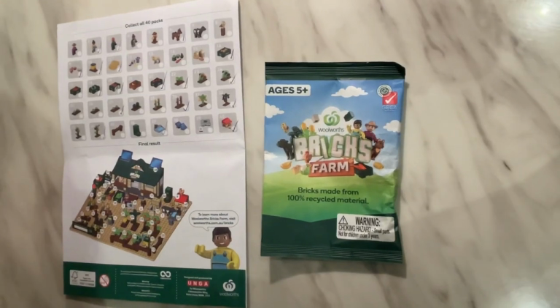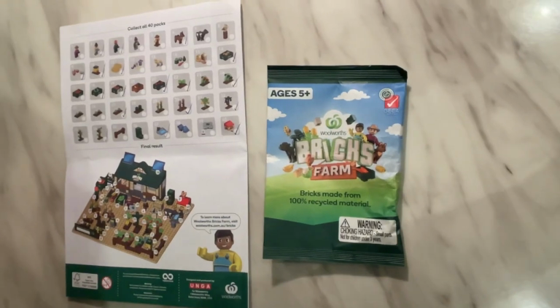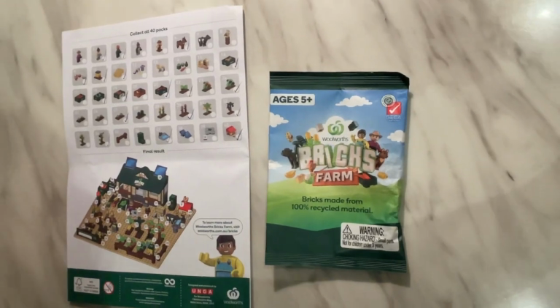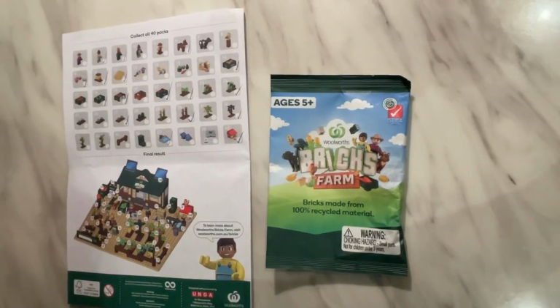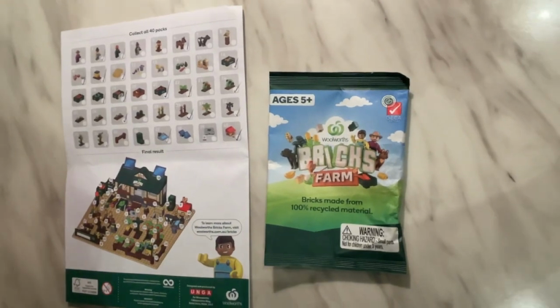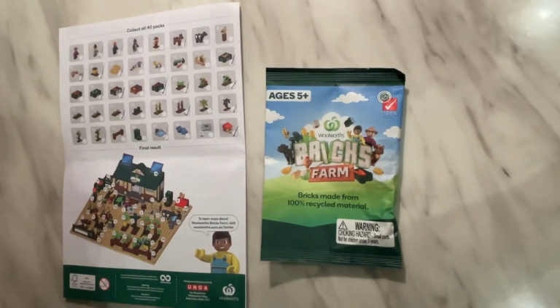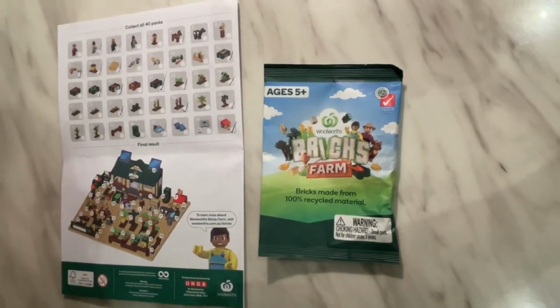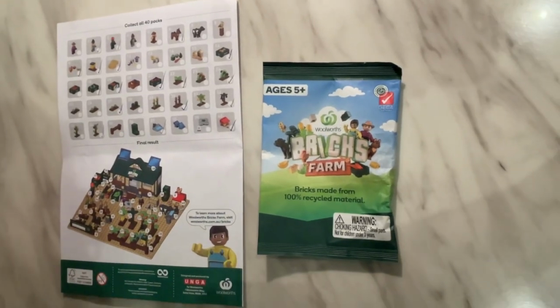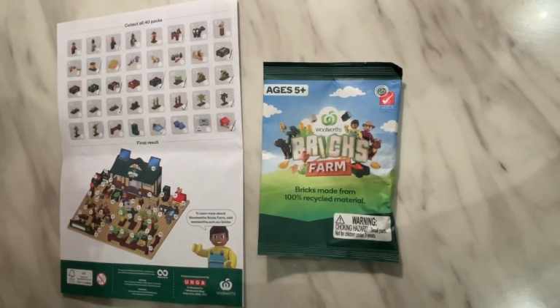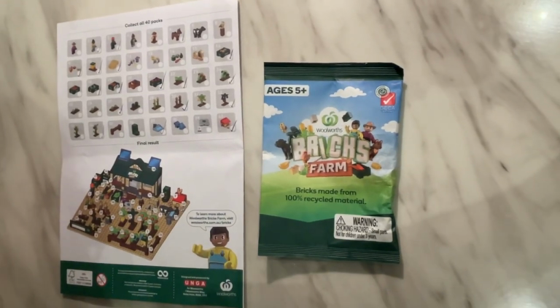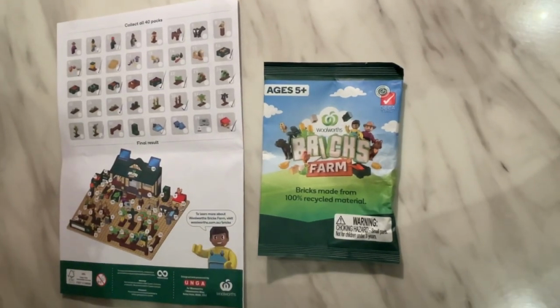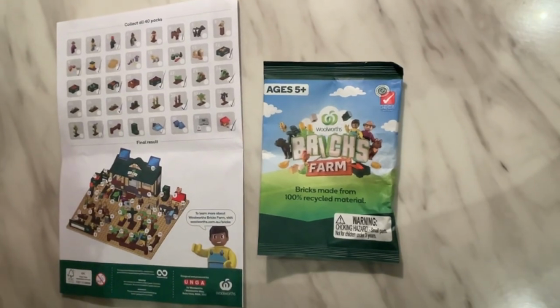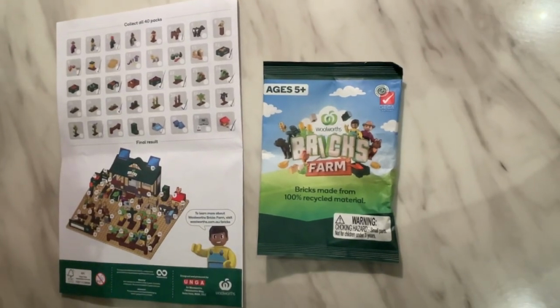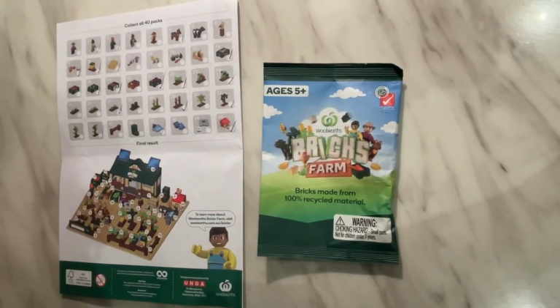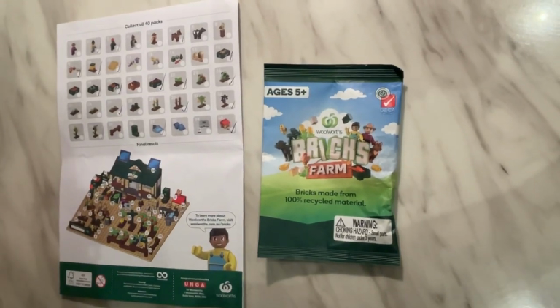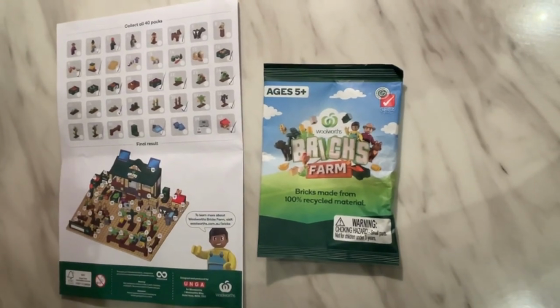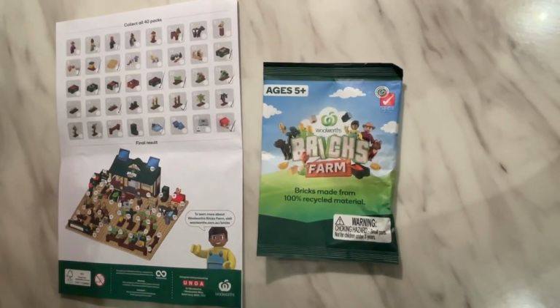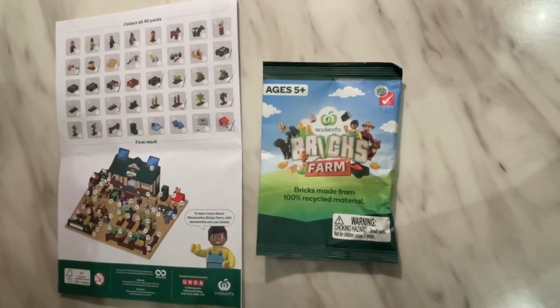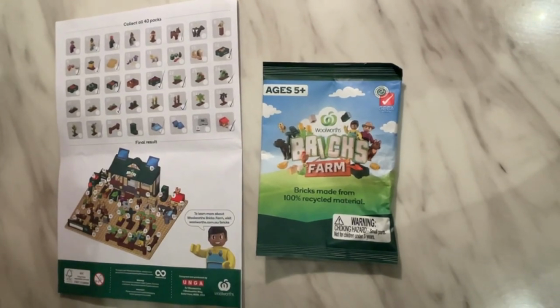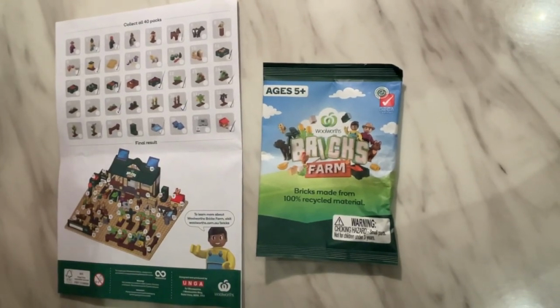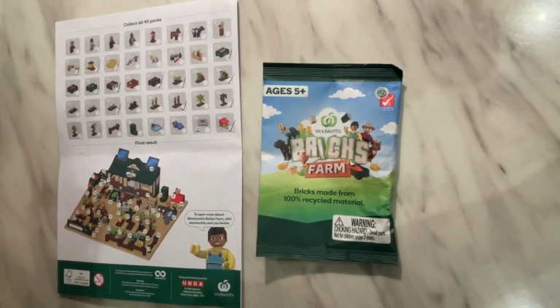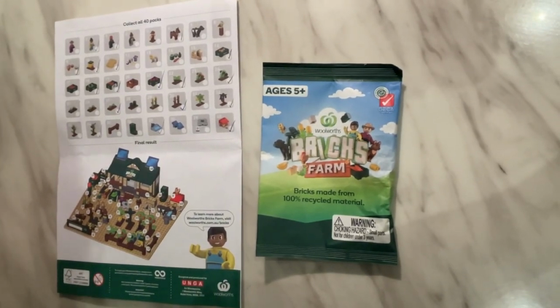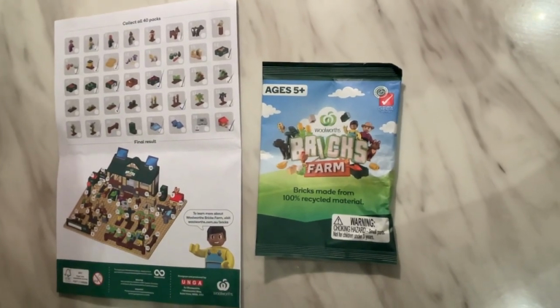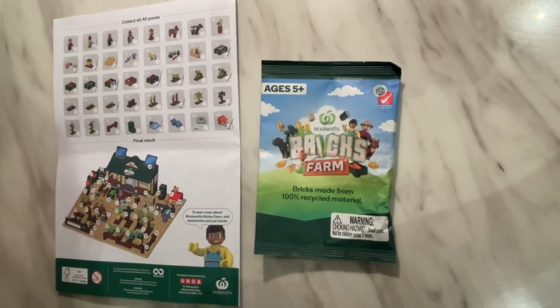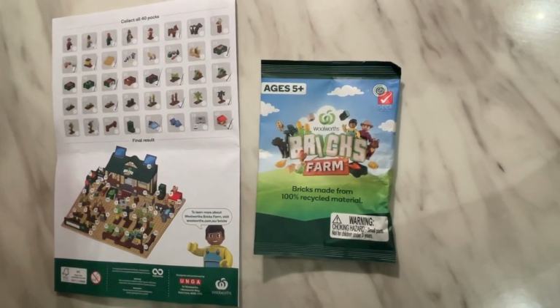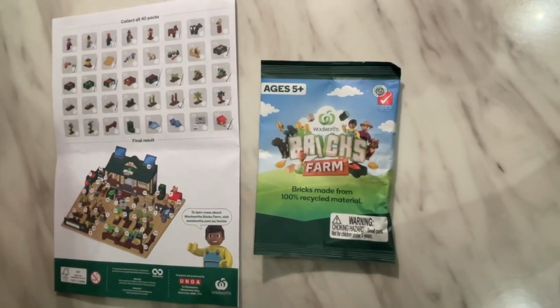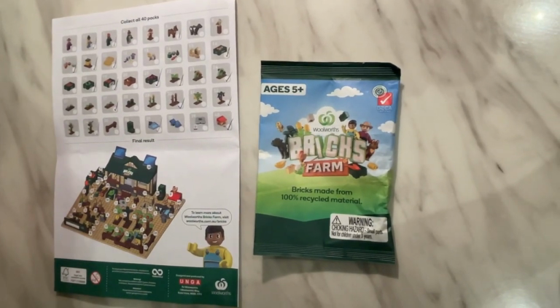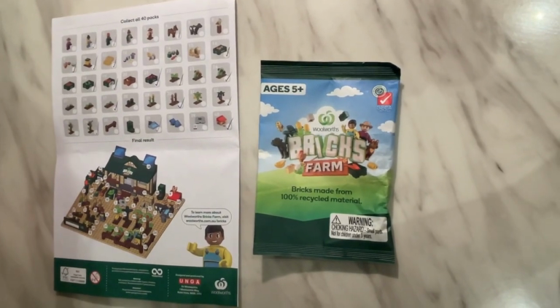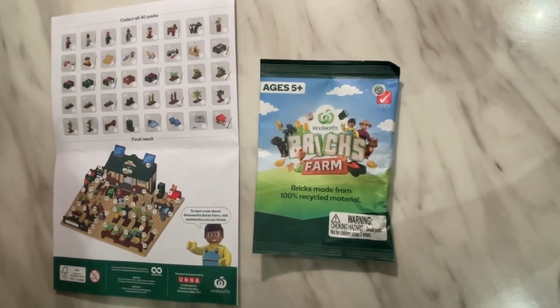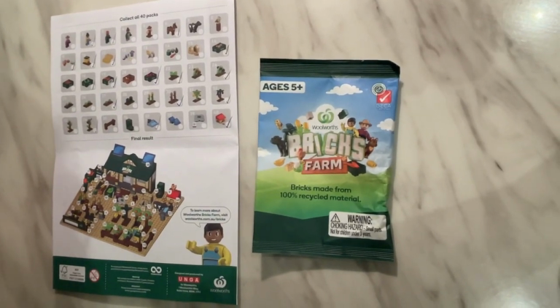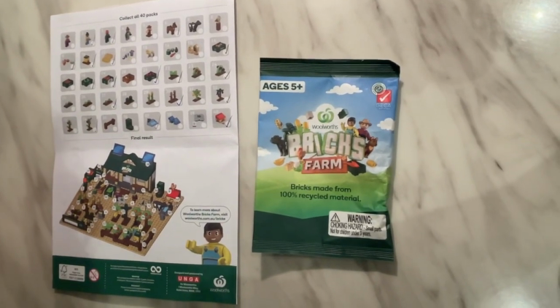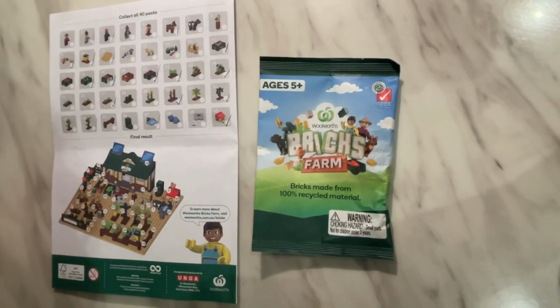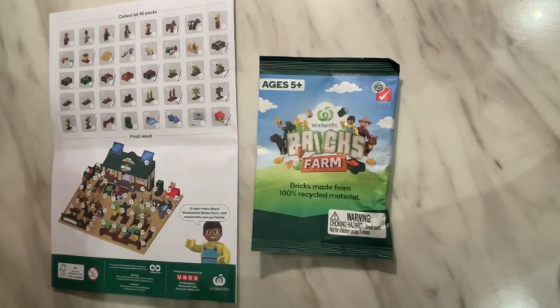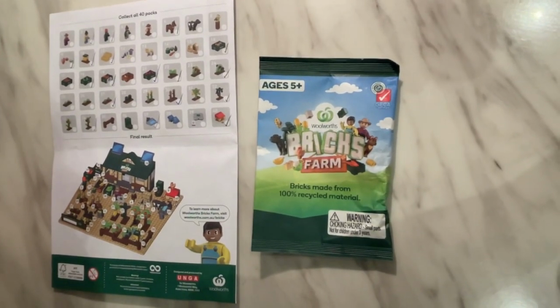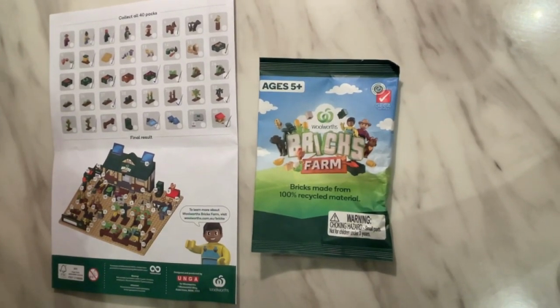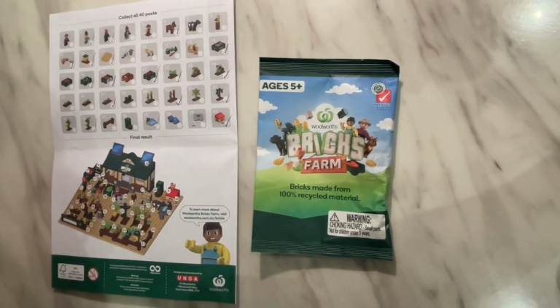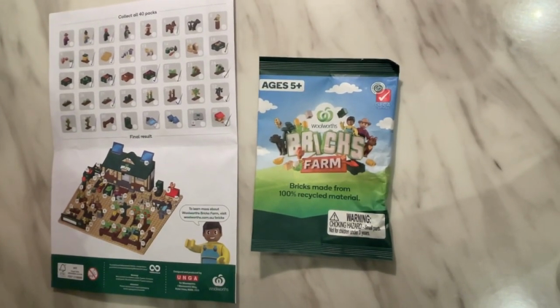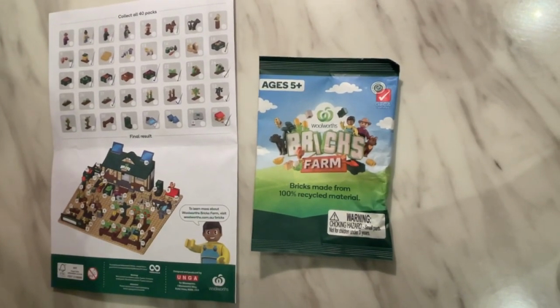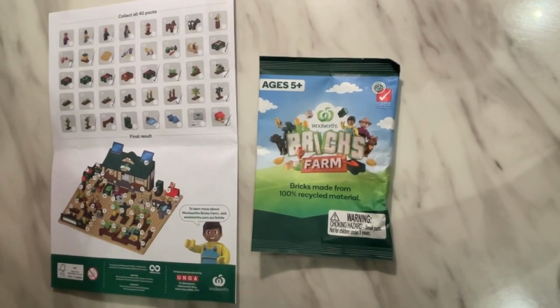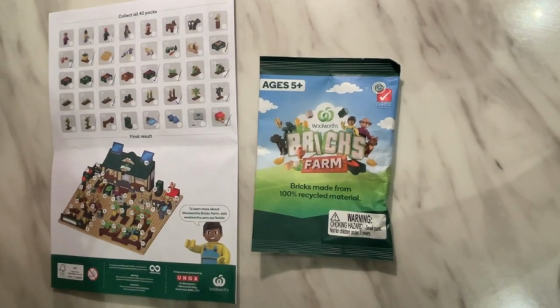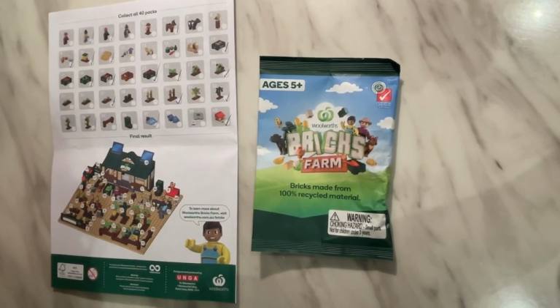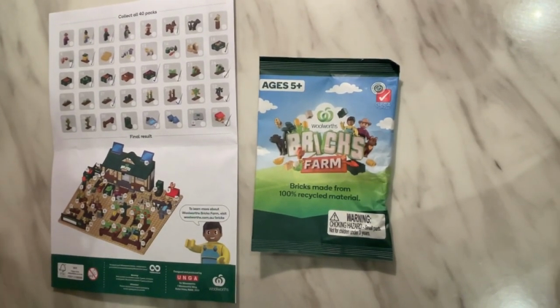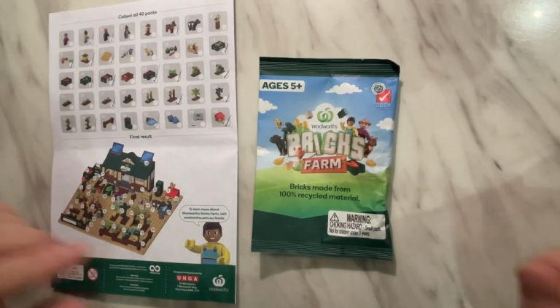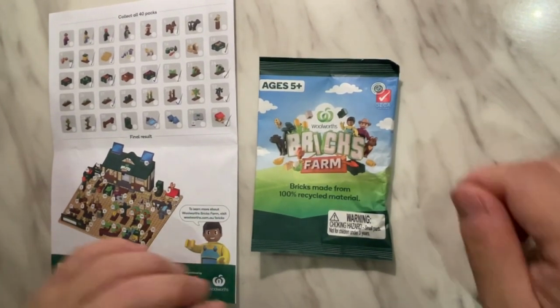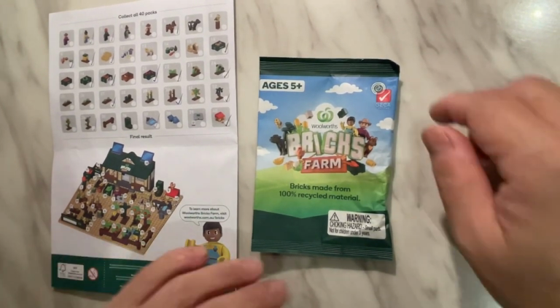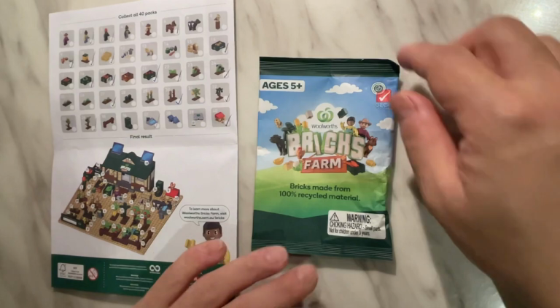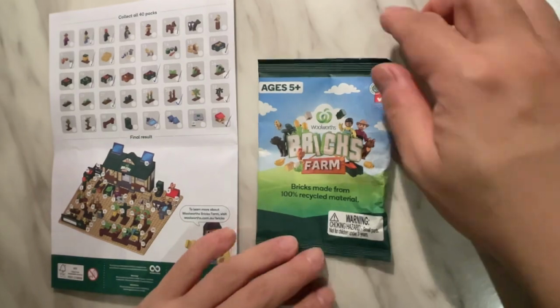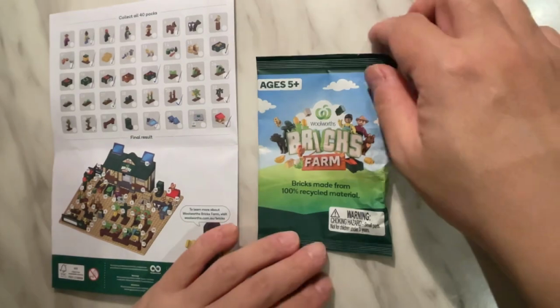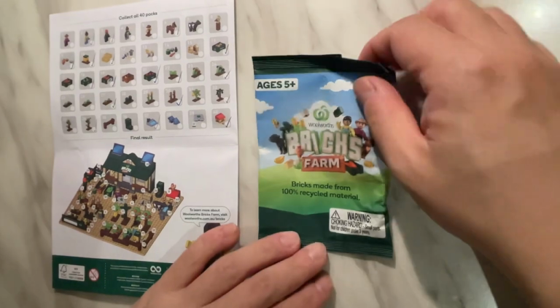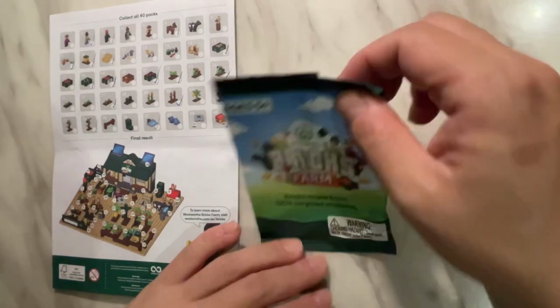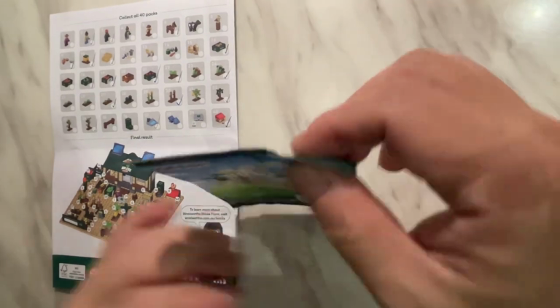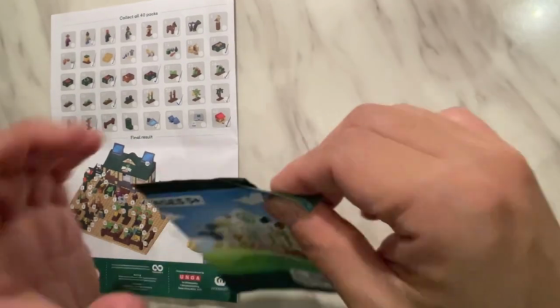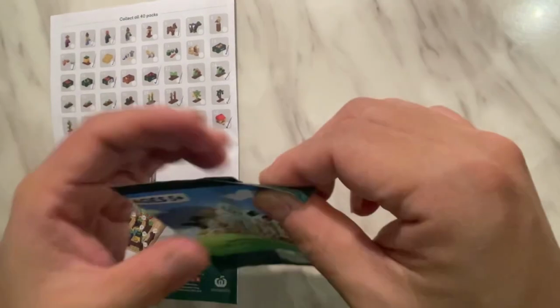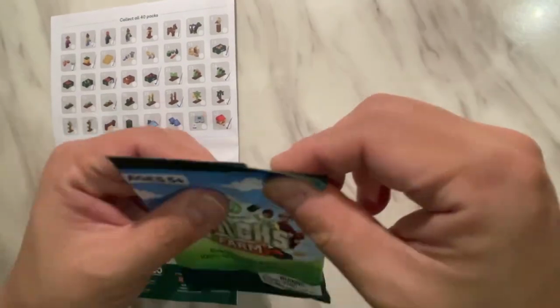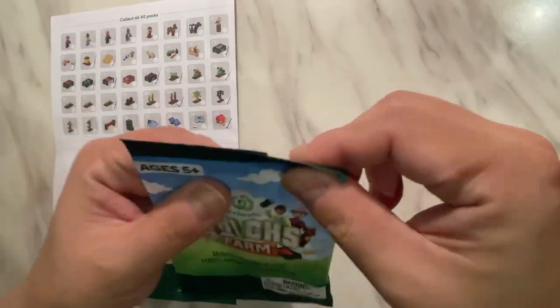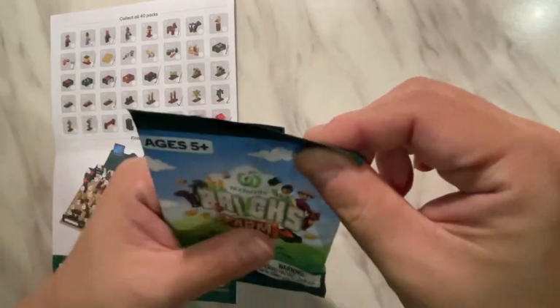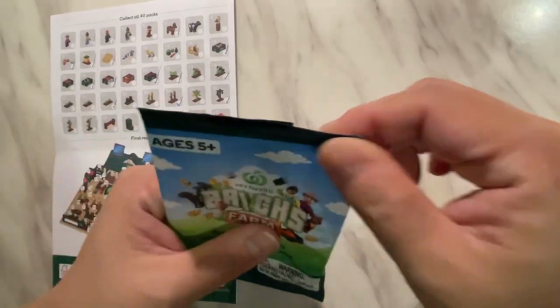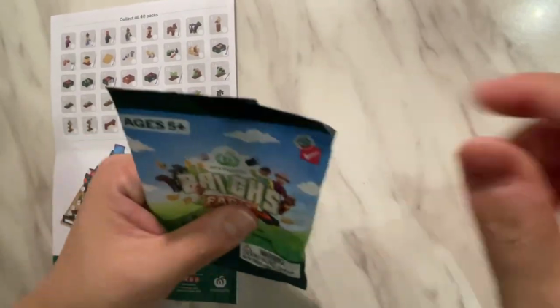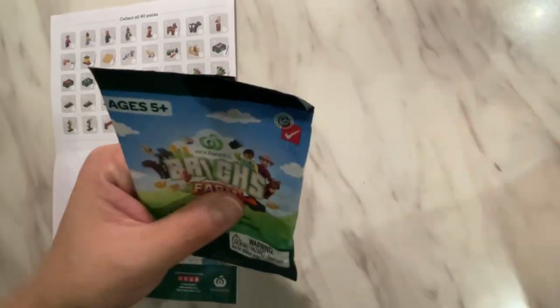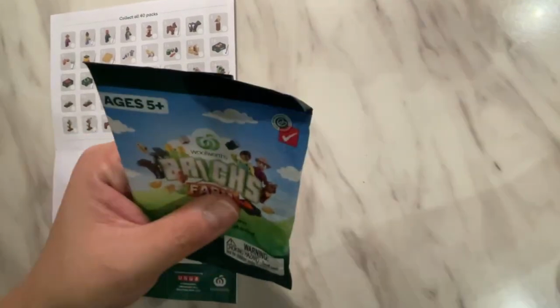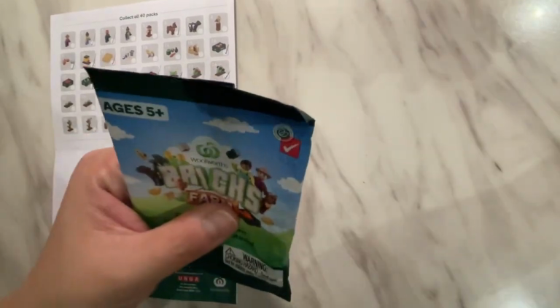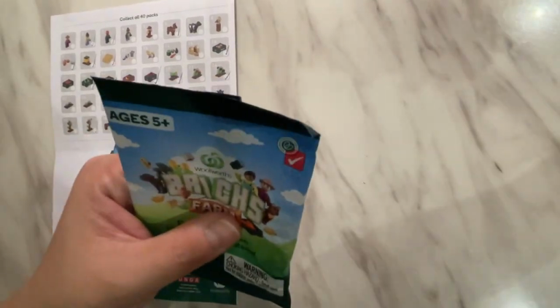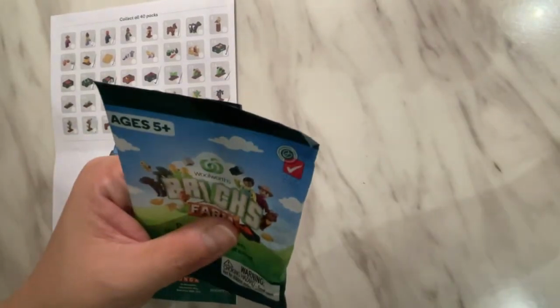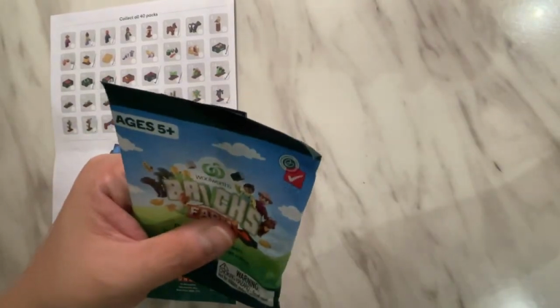Welcome back to our channel, another of this Woolies Blakes Farm Collection that we're going to open today. Let's look at what's in this one.